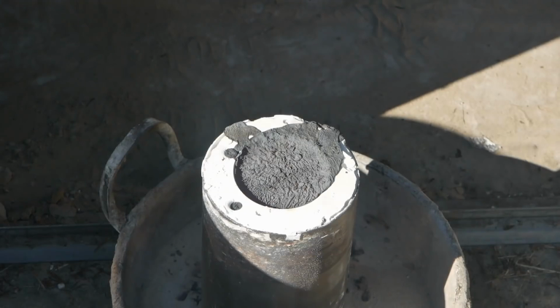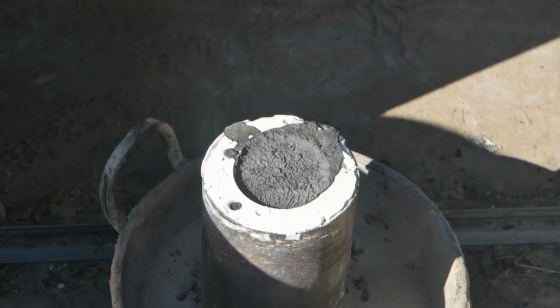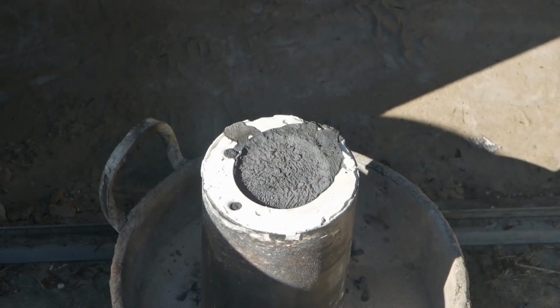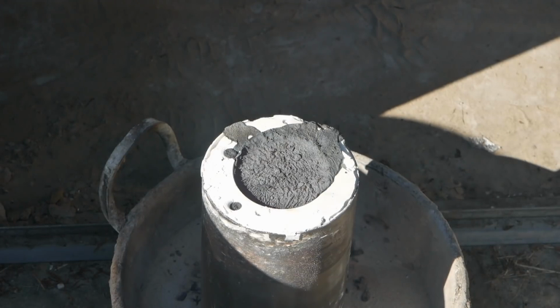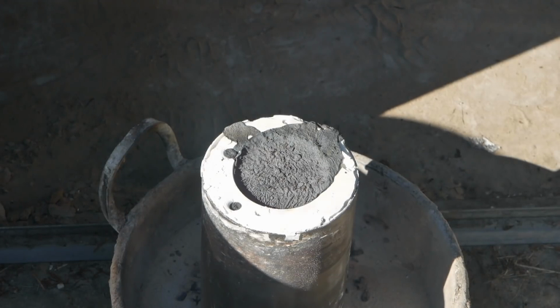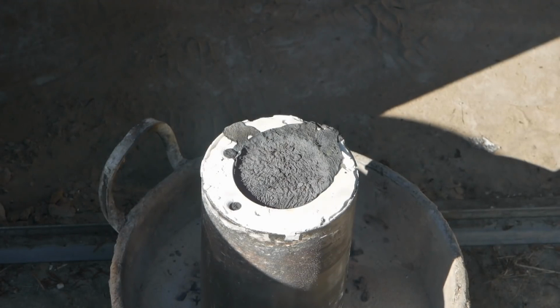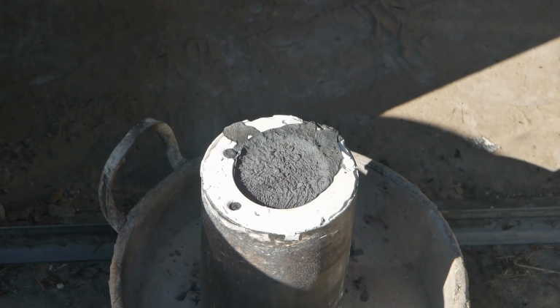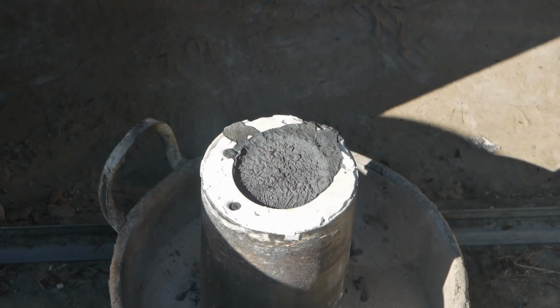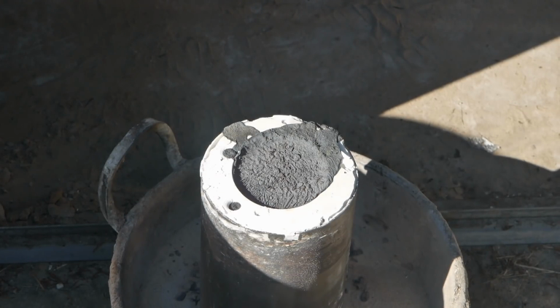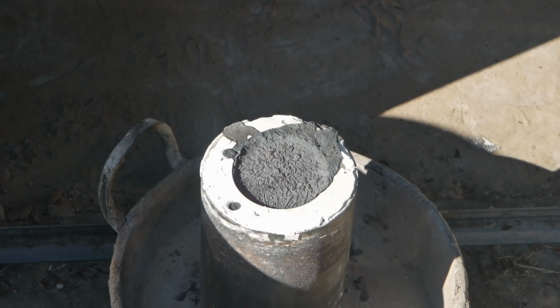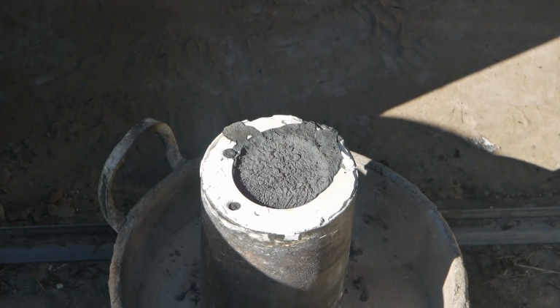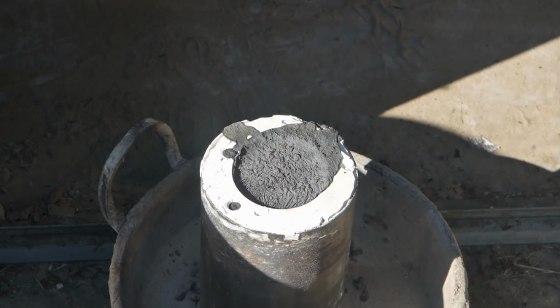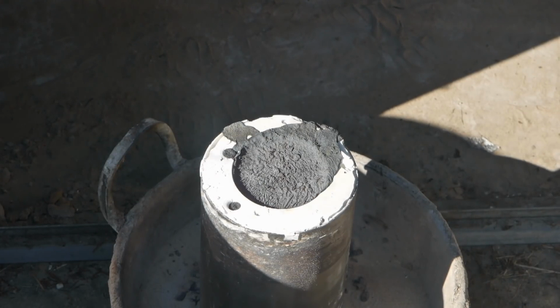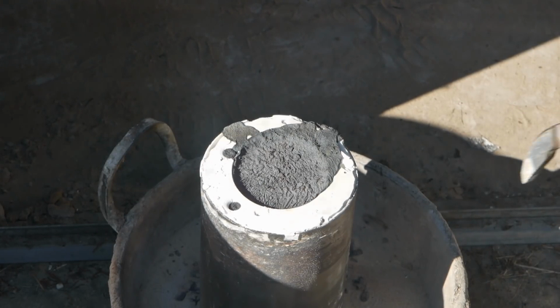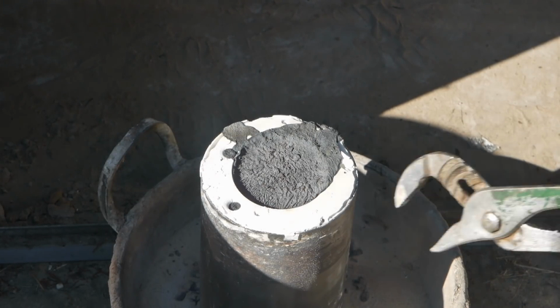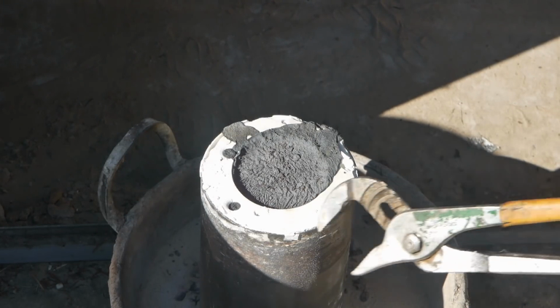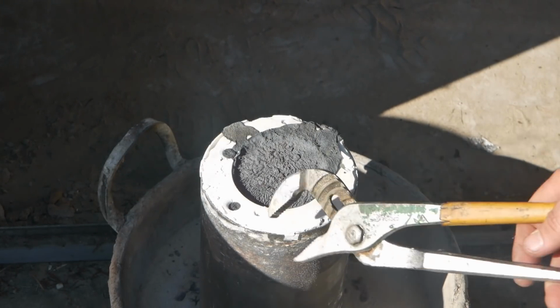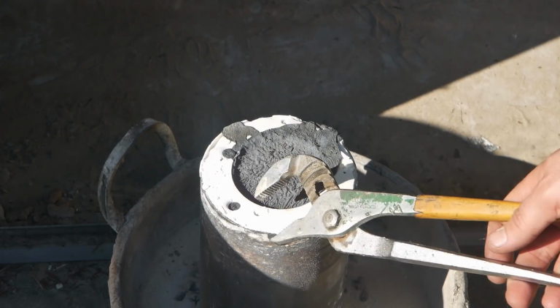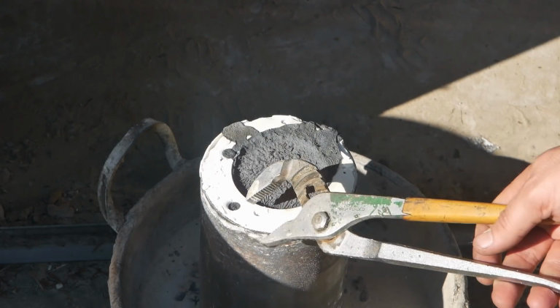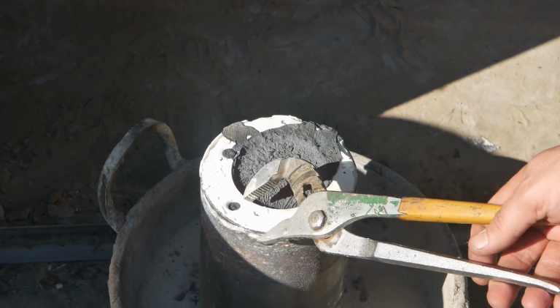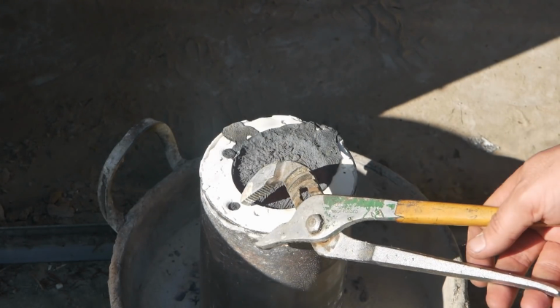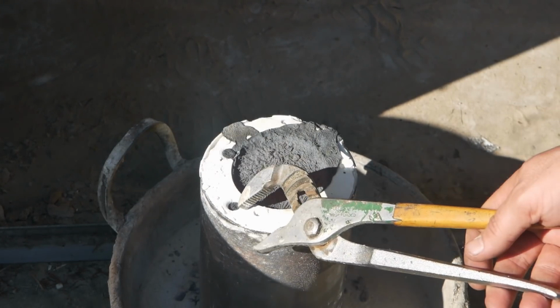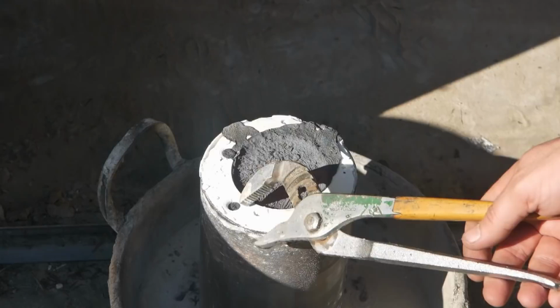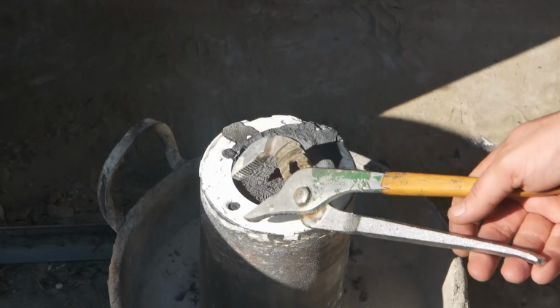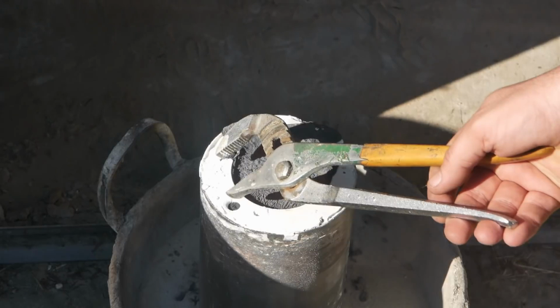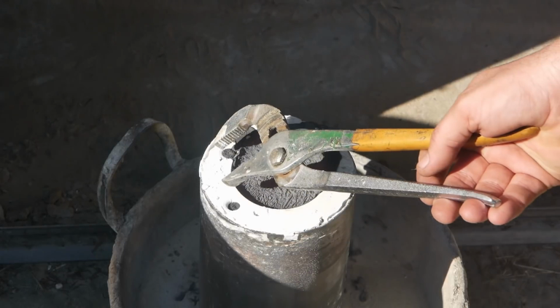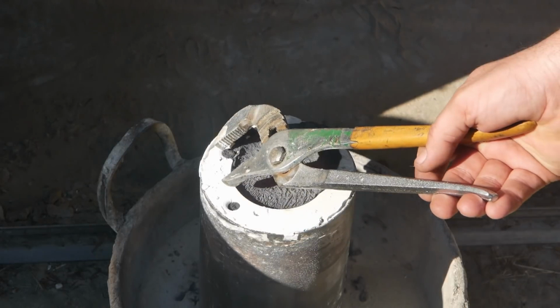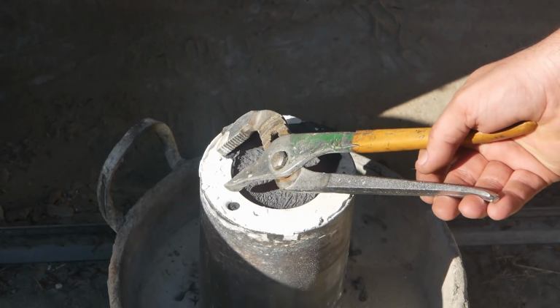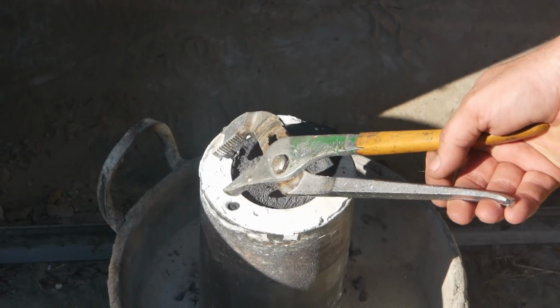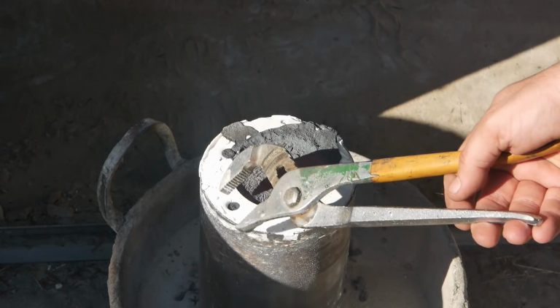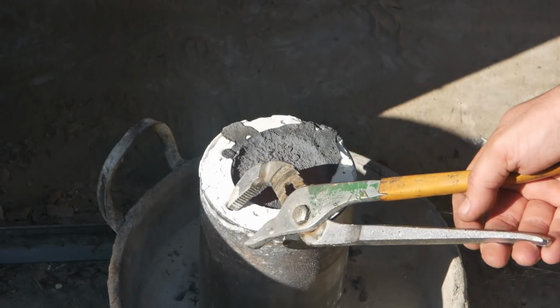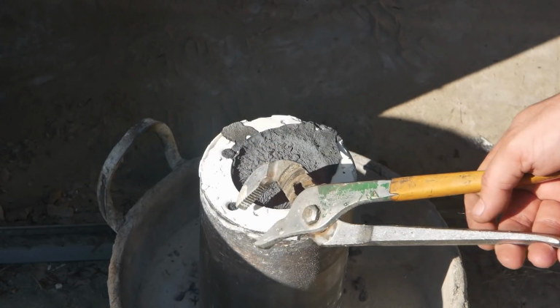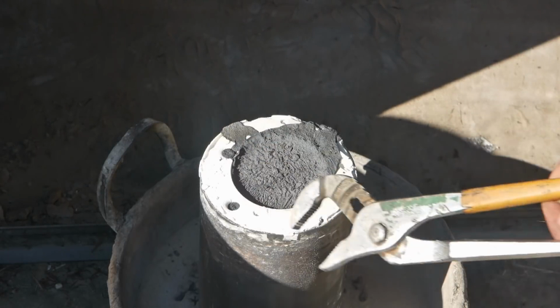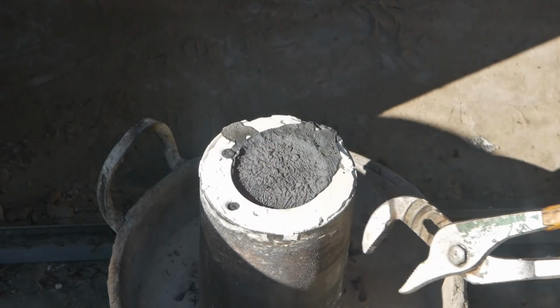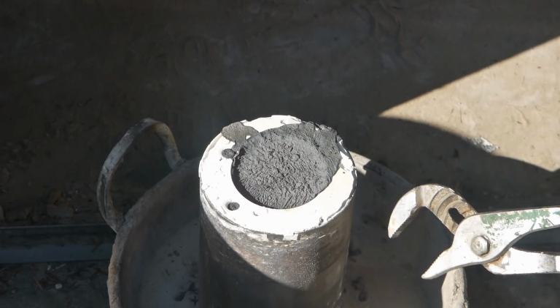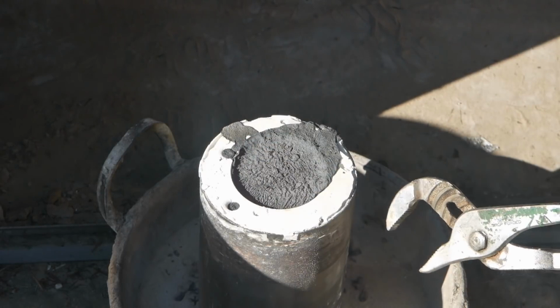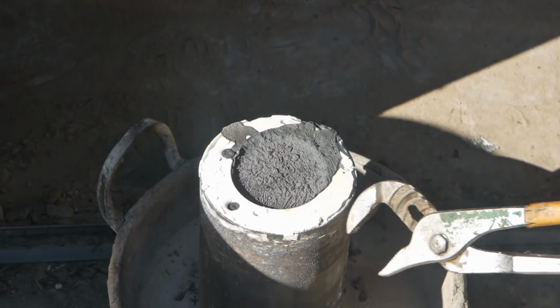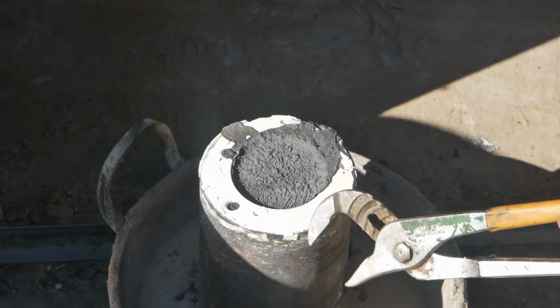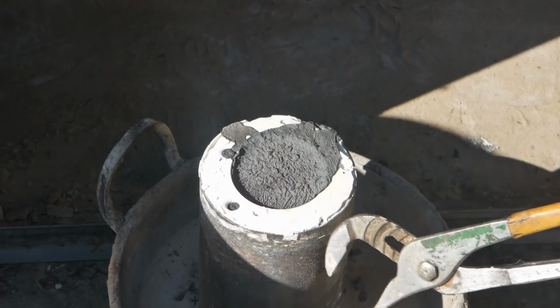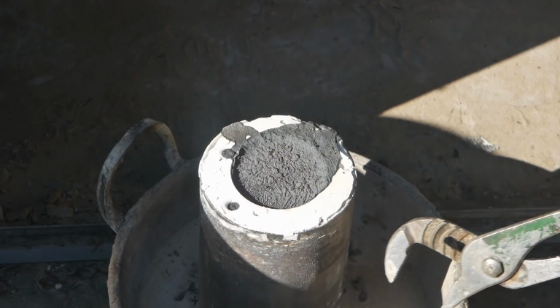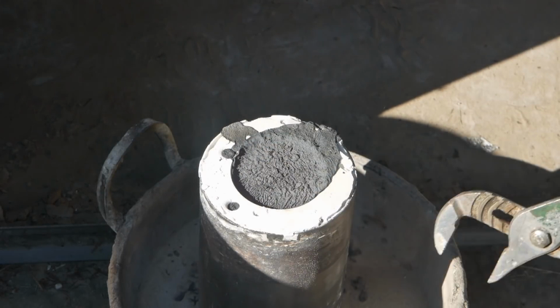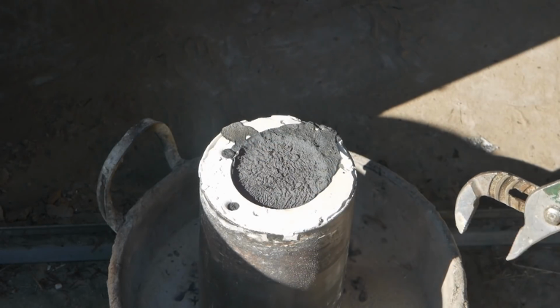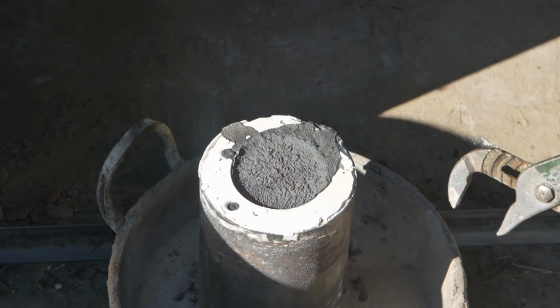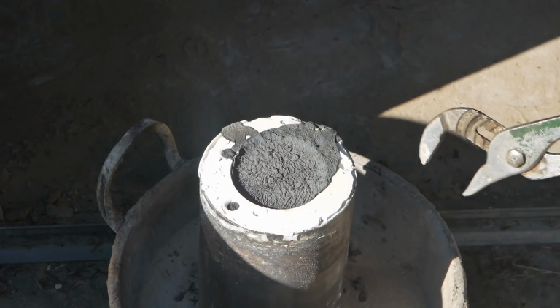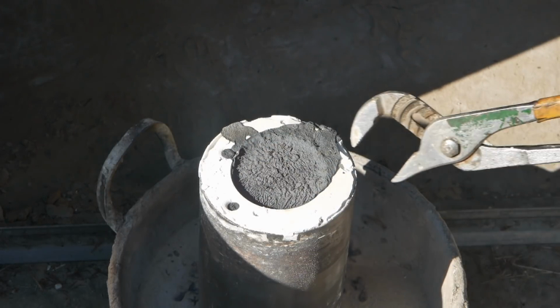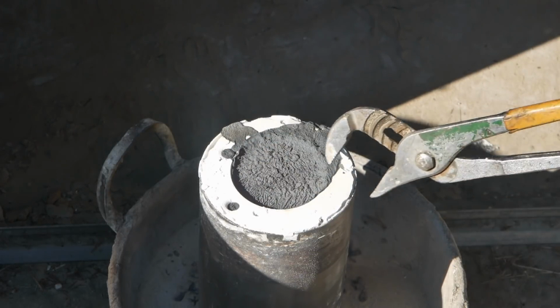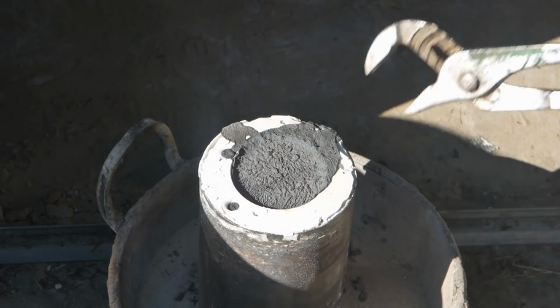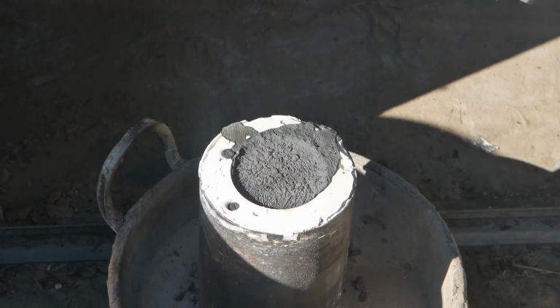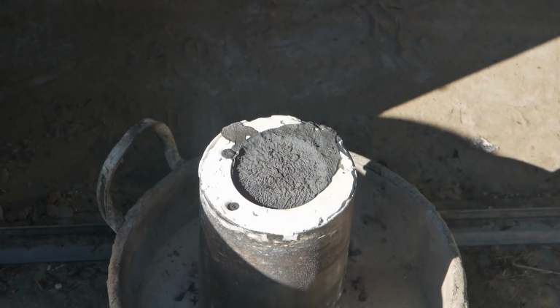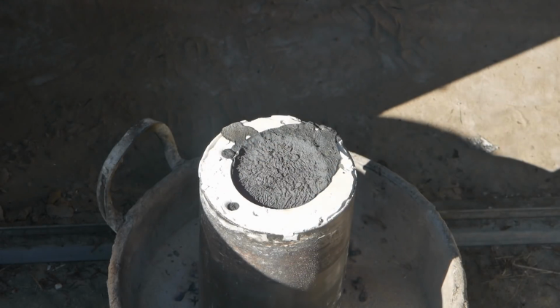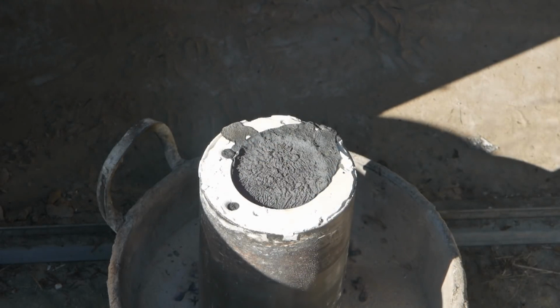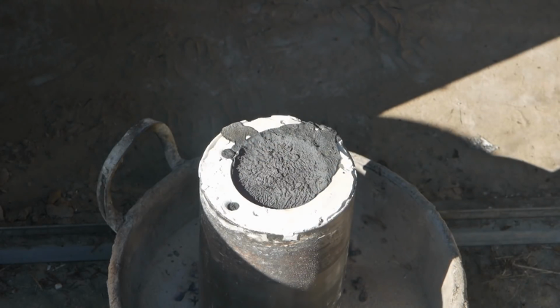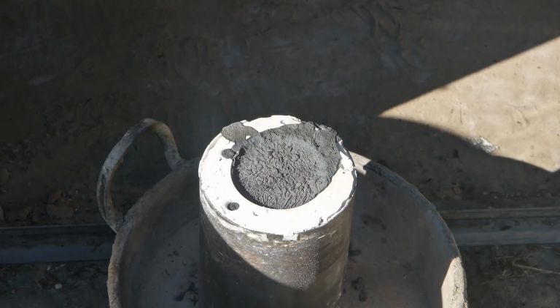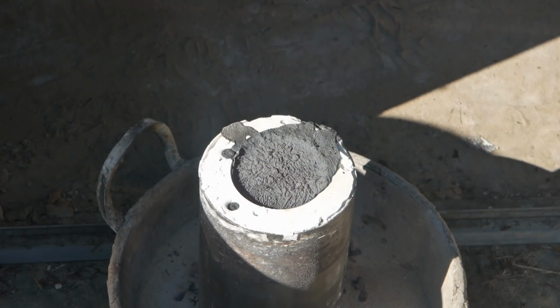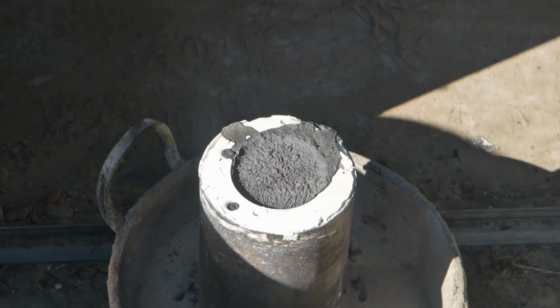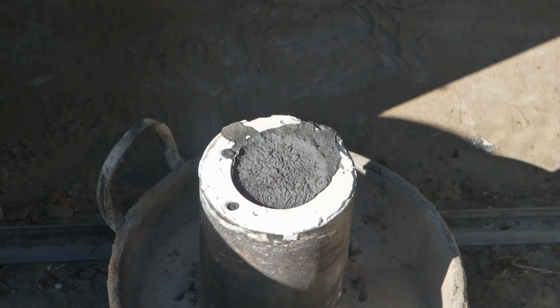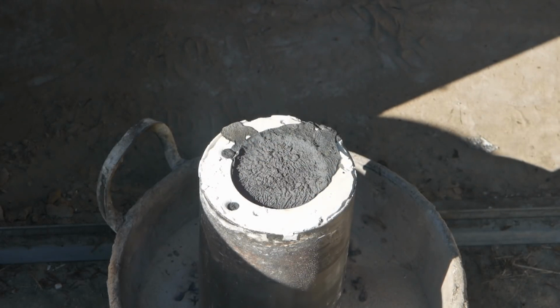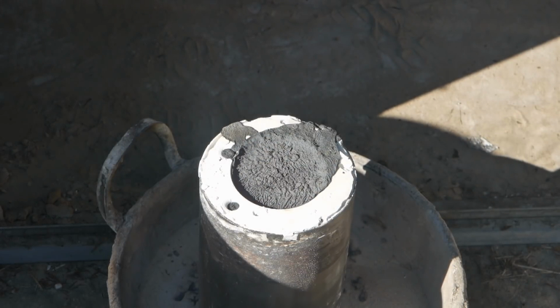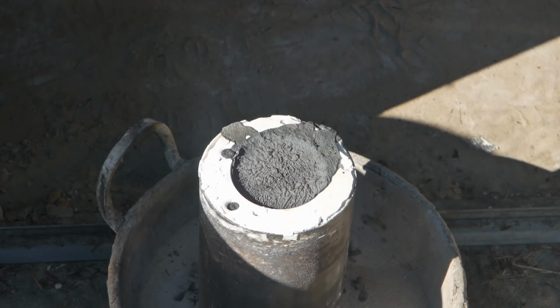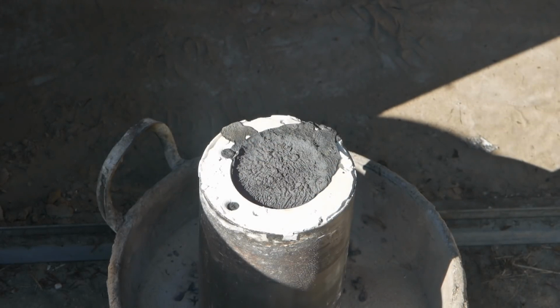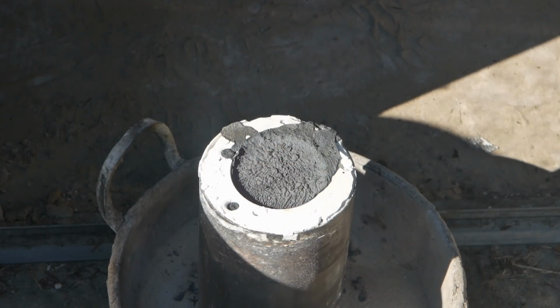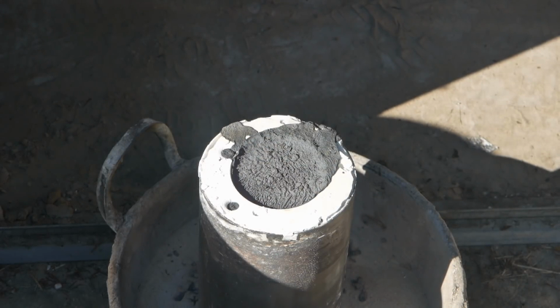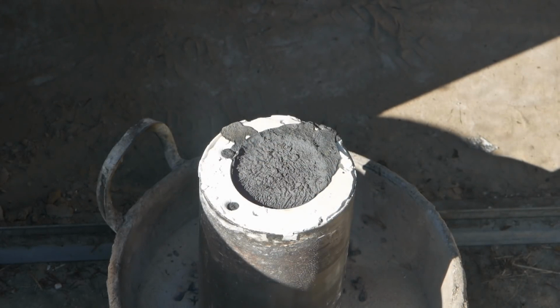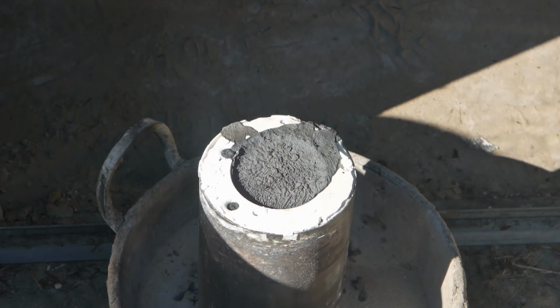Well, once again it's filled up both of those two risers, so let's hope that's a good sign.